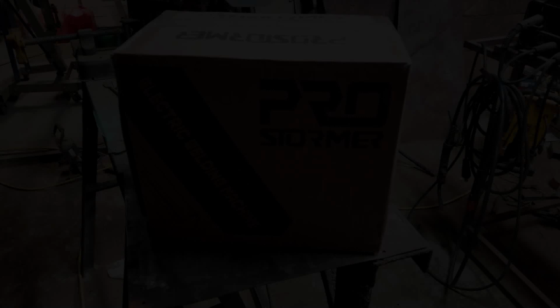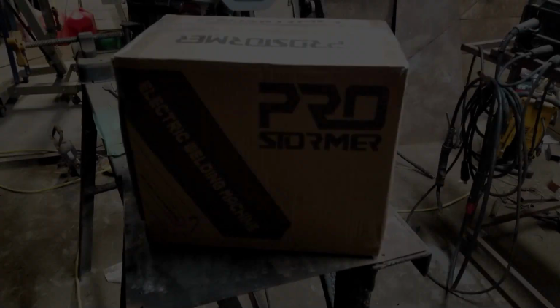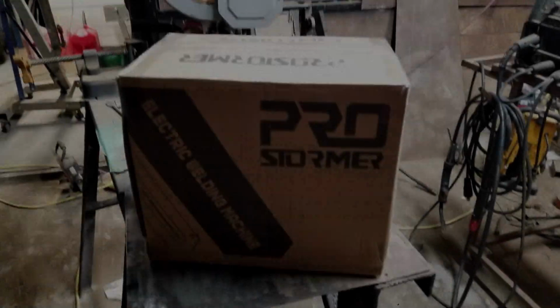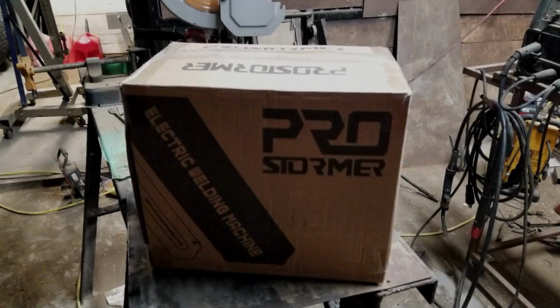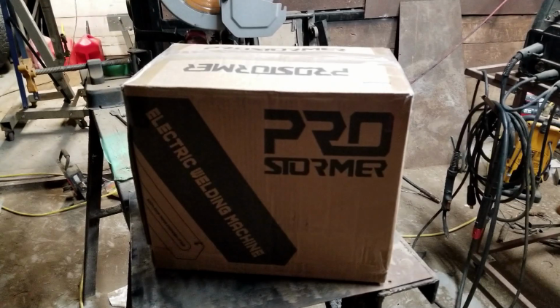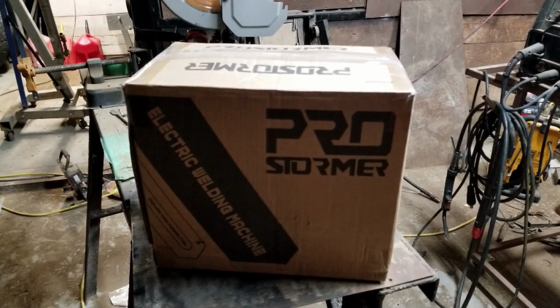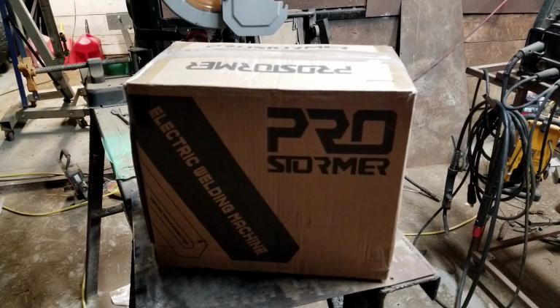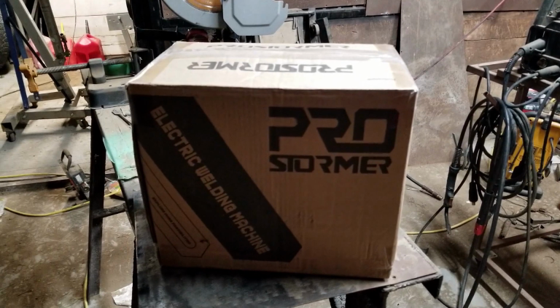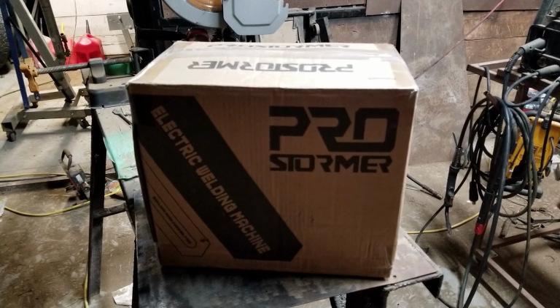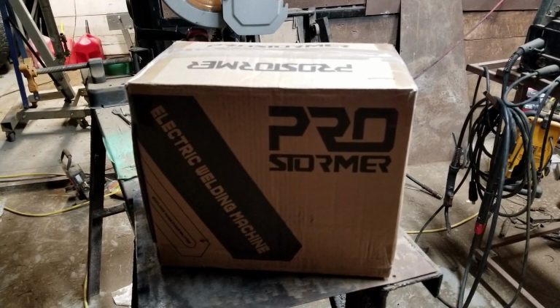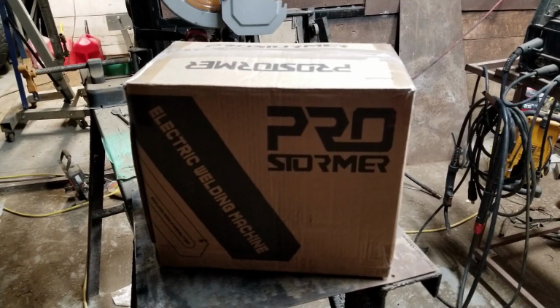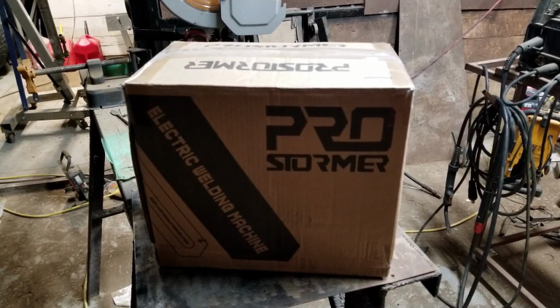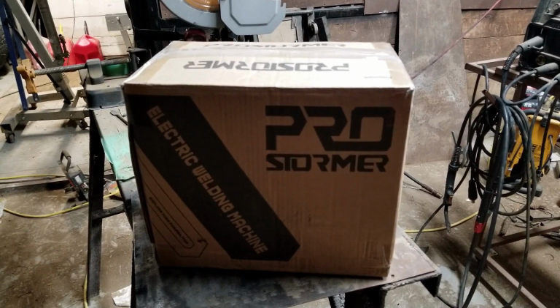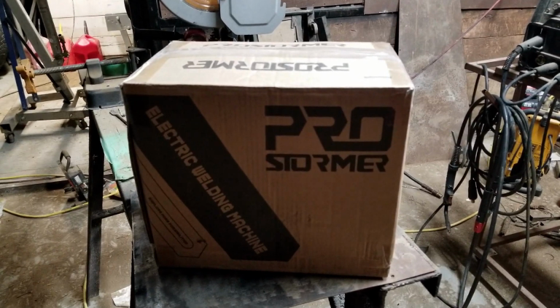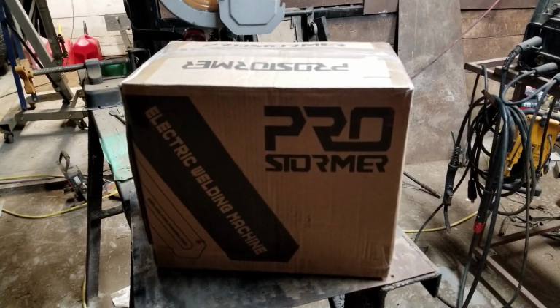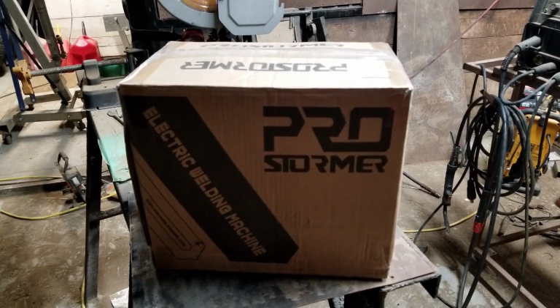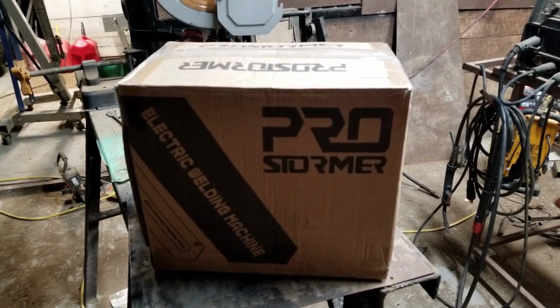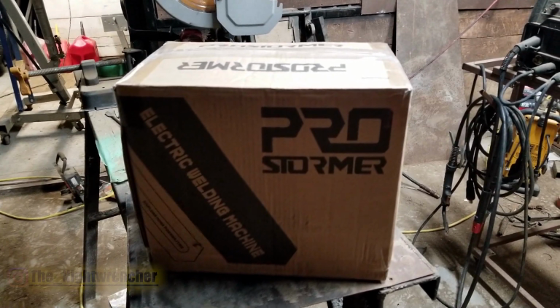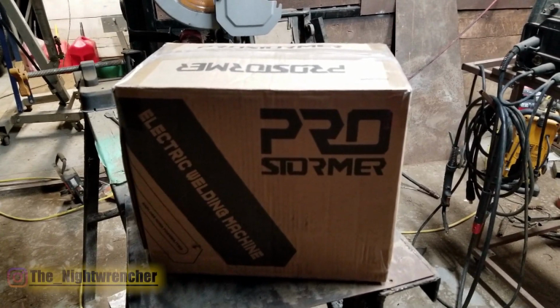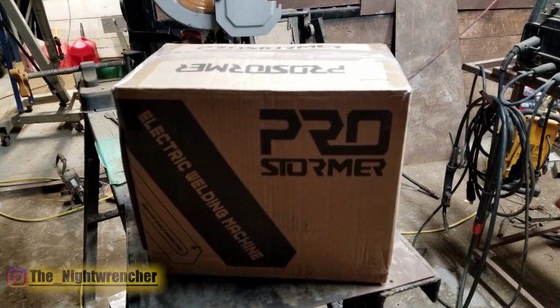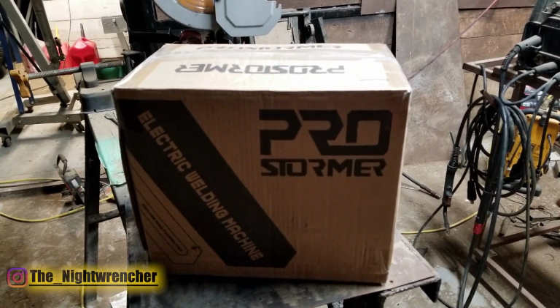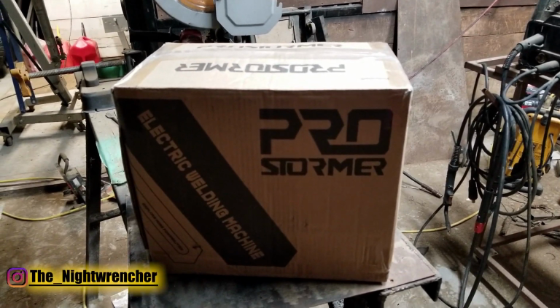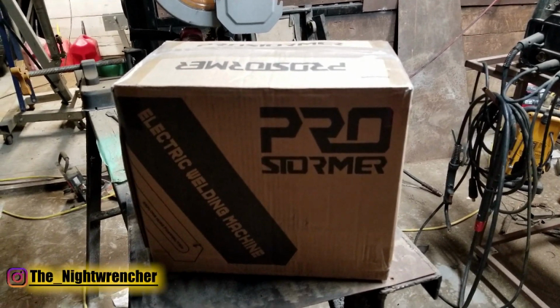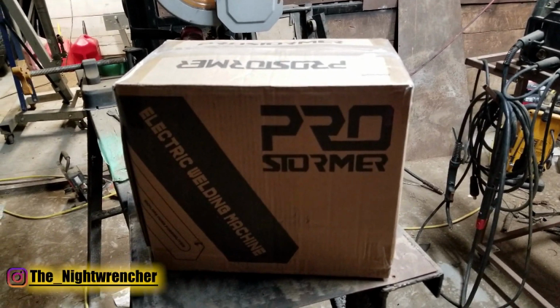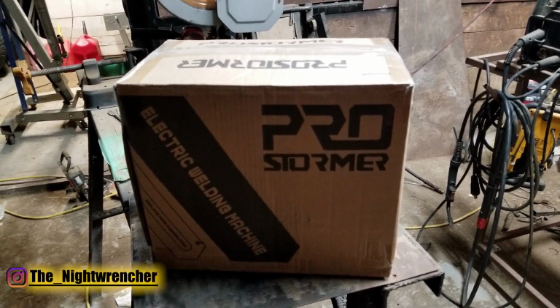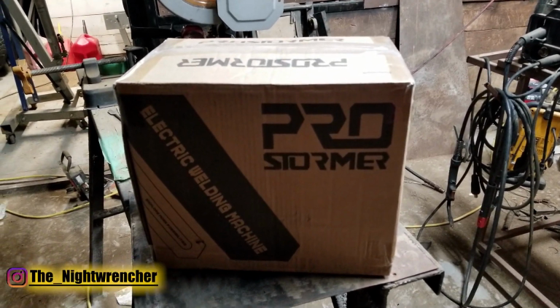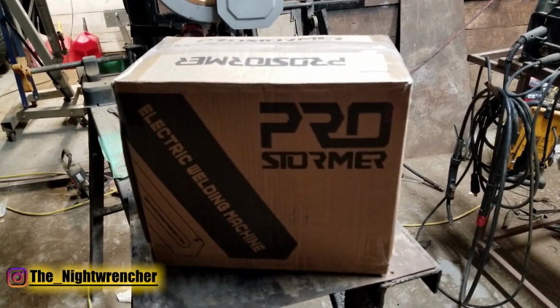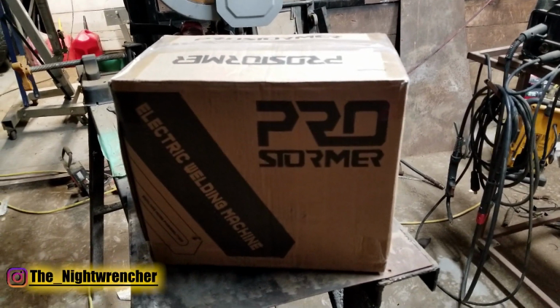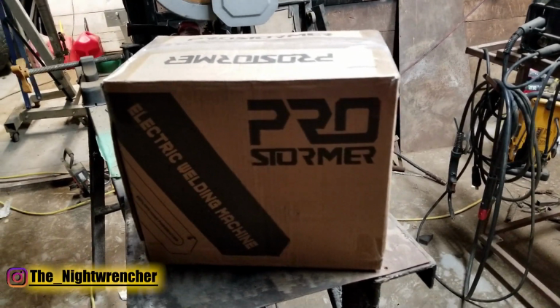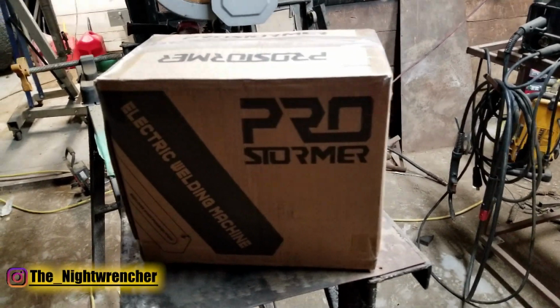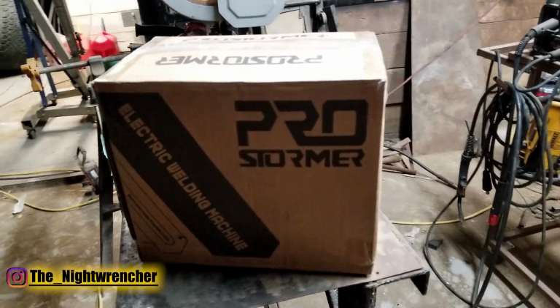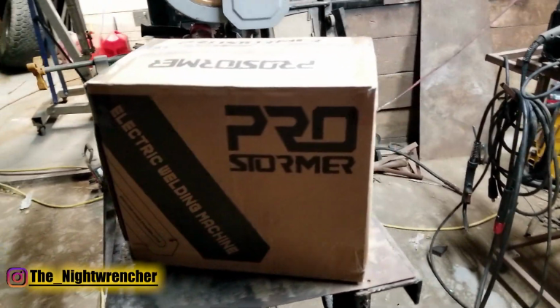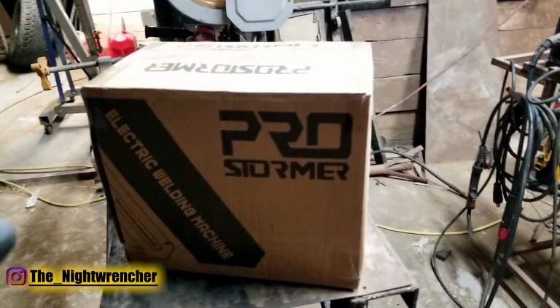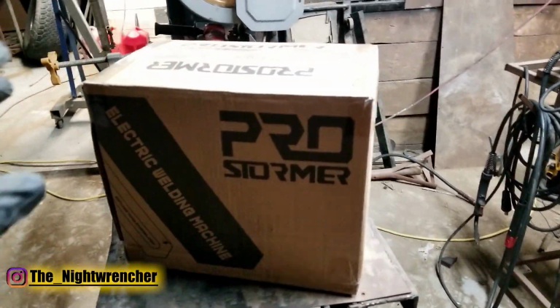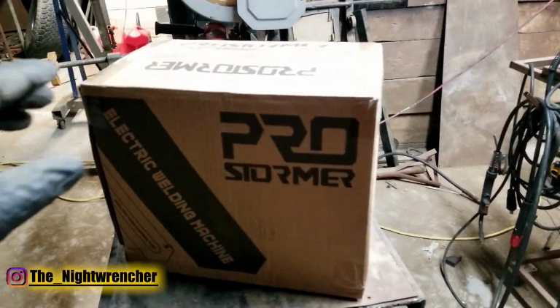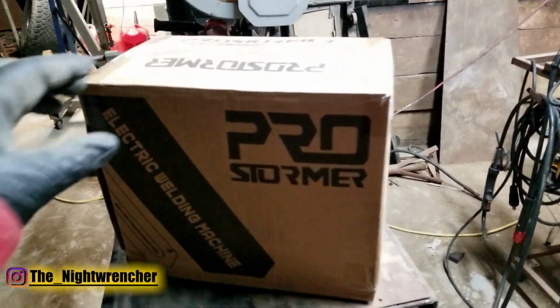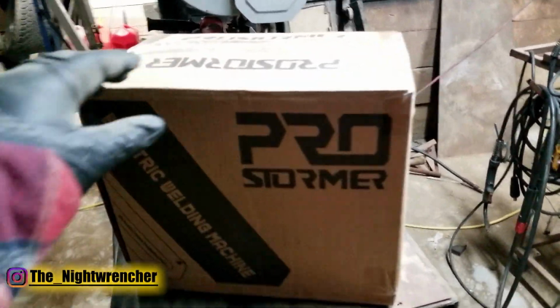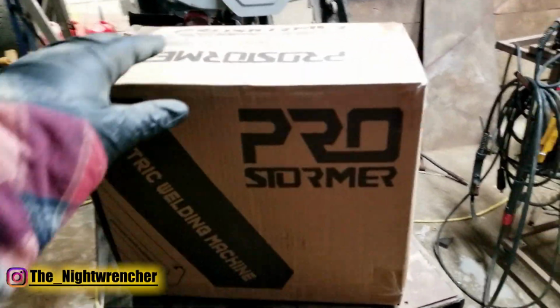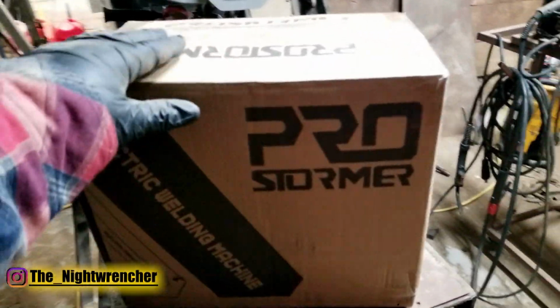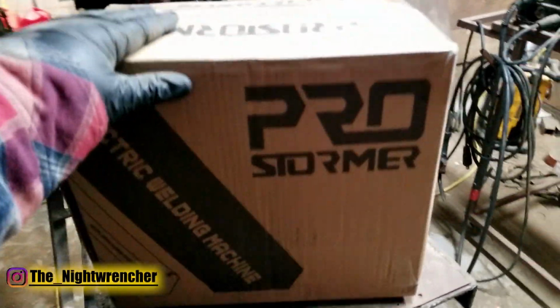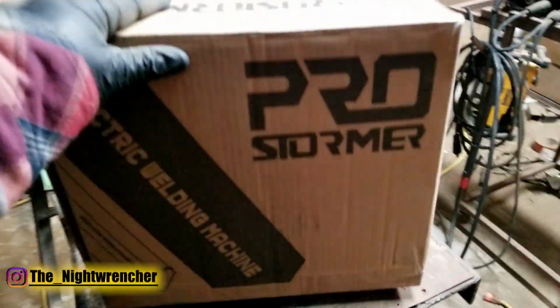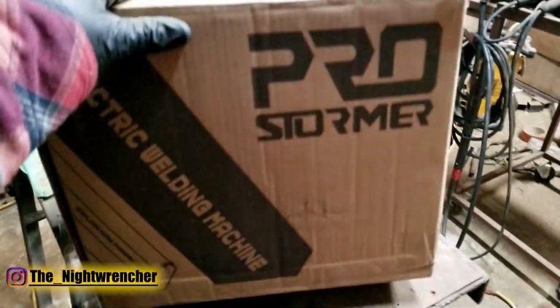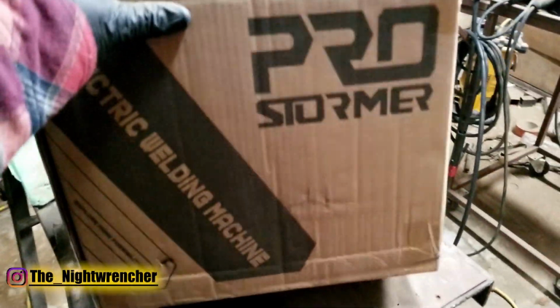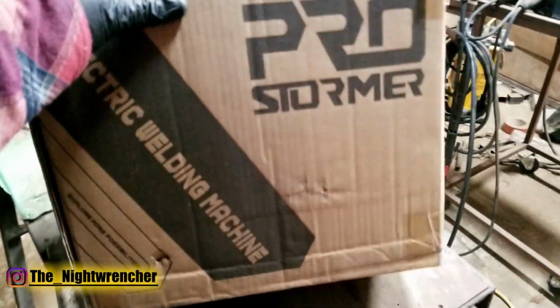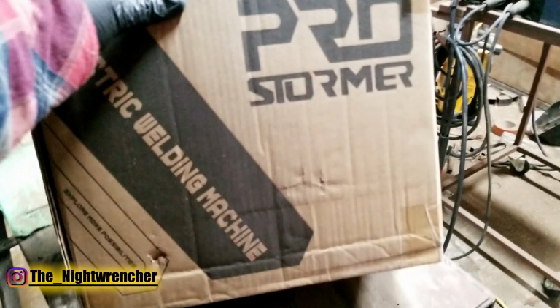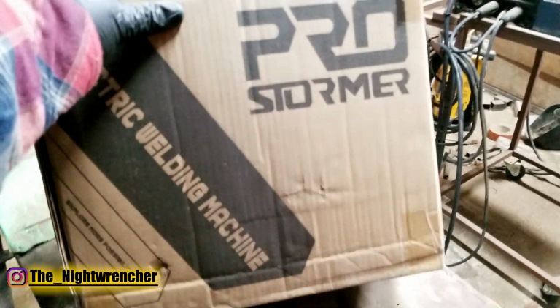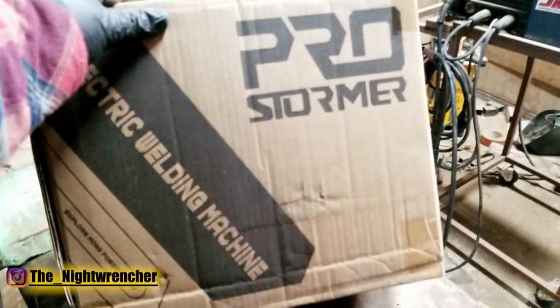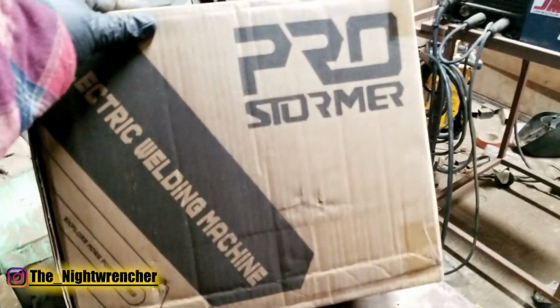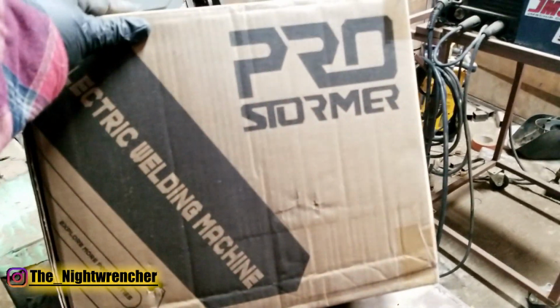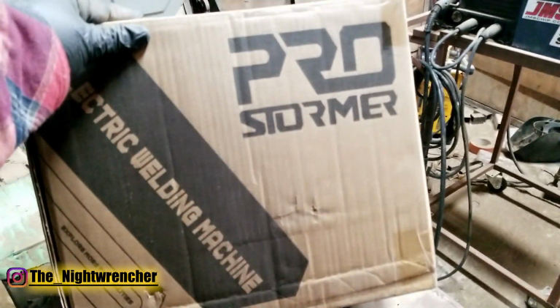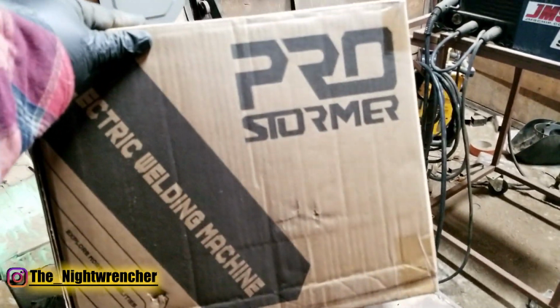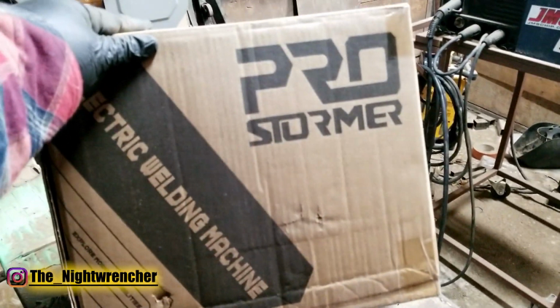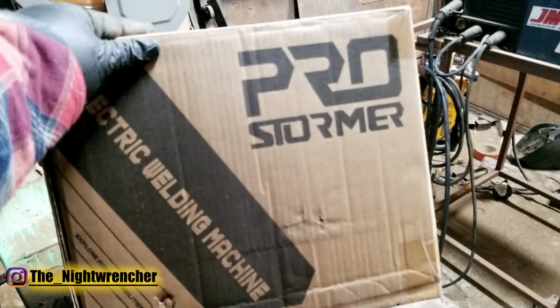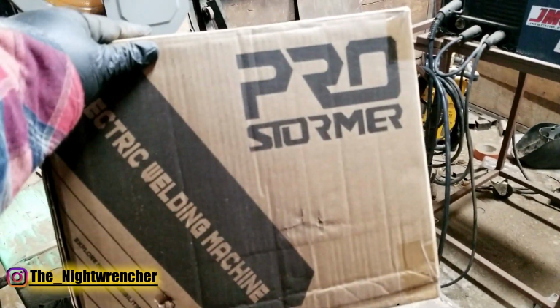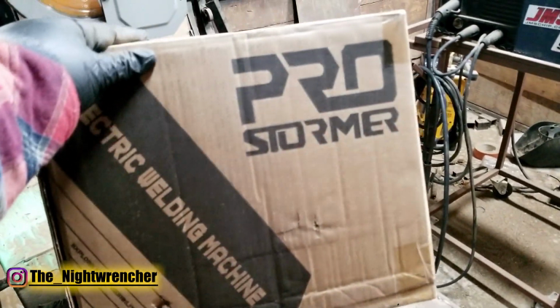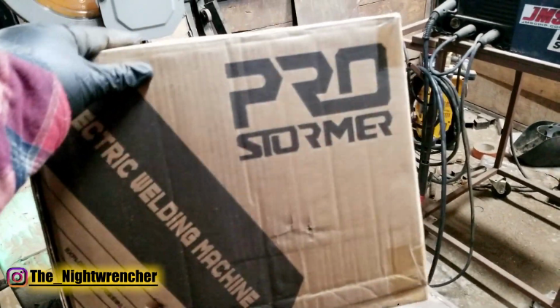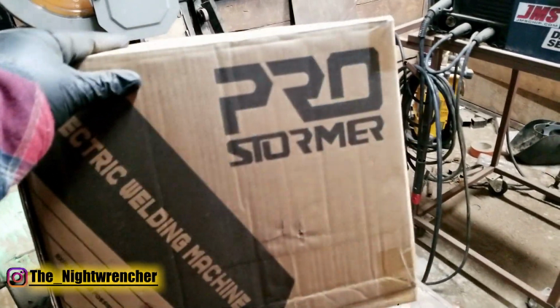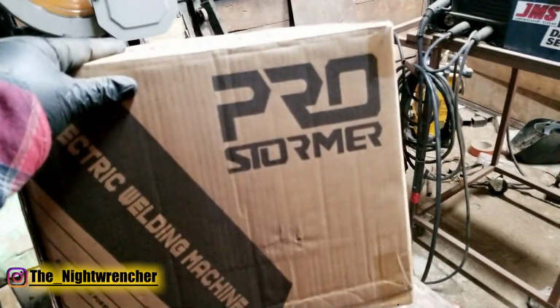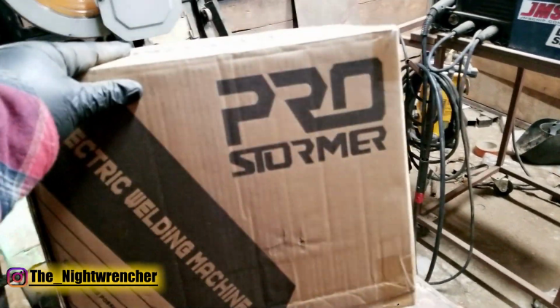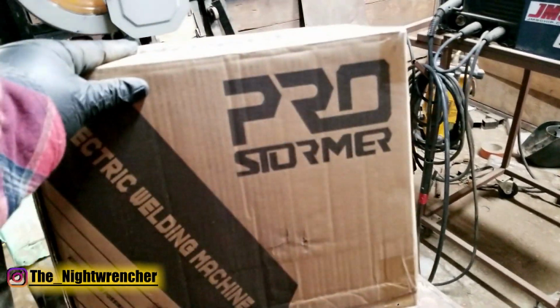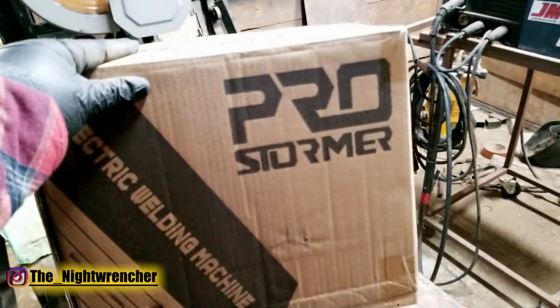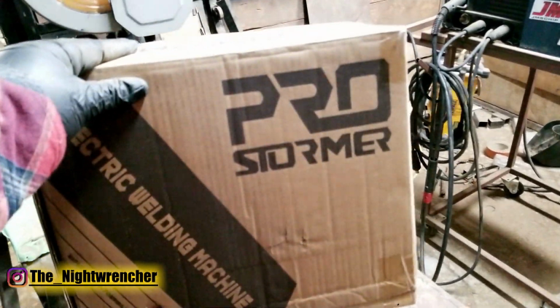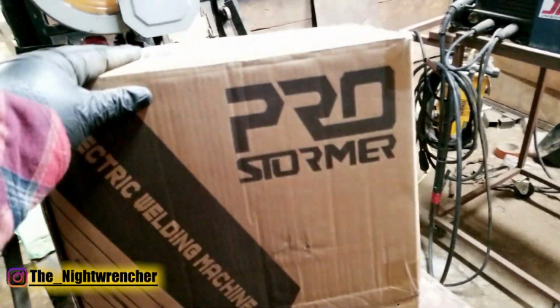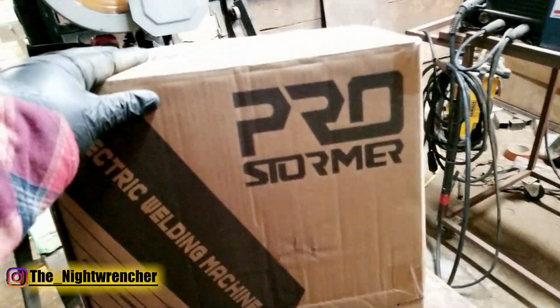Welcome to the nightclub guys. It's your host the Night Wrencher. I actually got sent this welder from ProStormer.